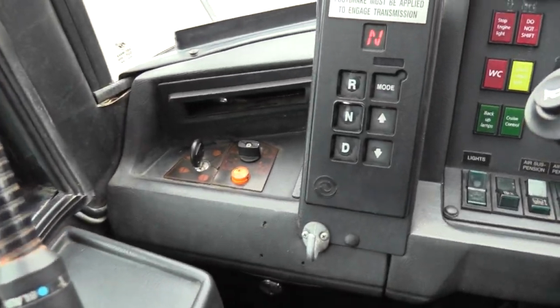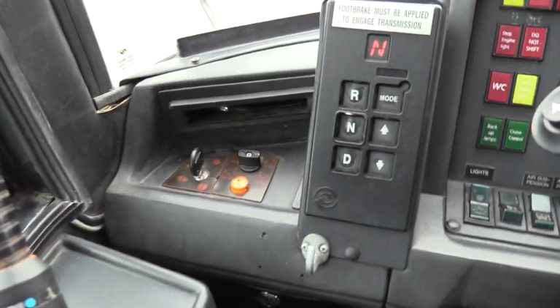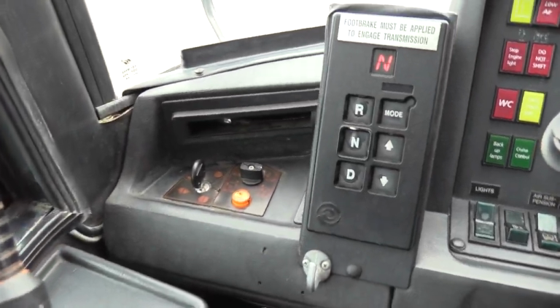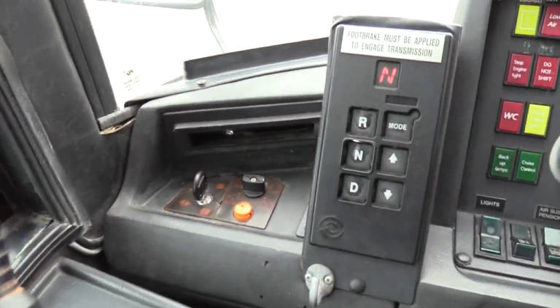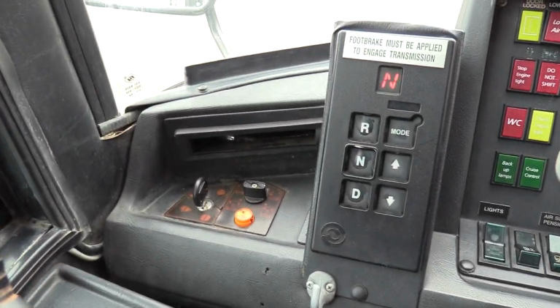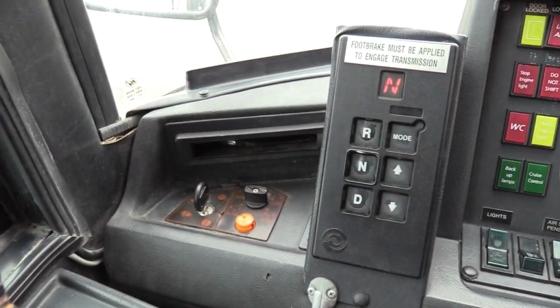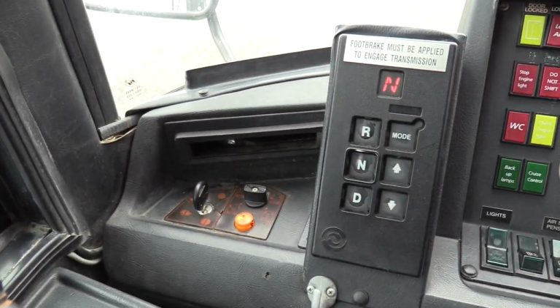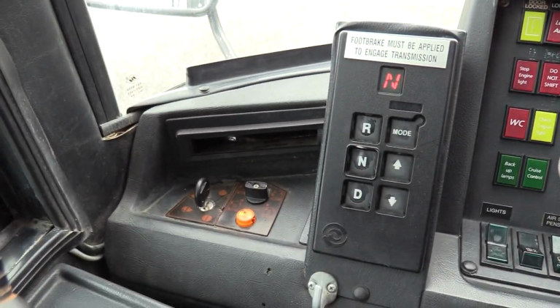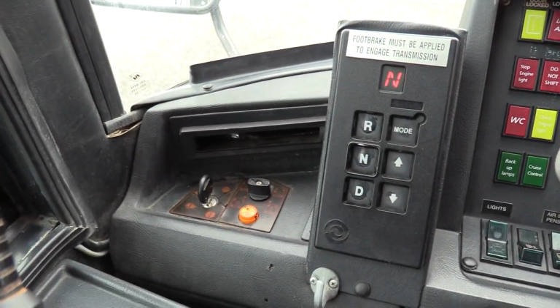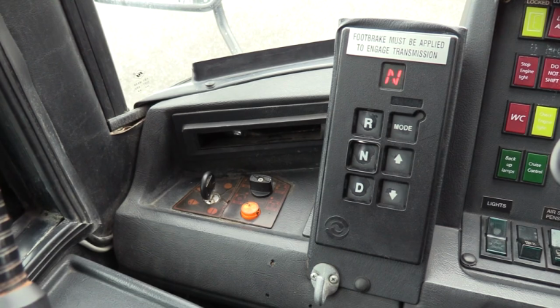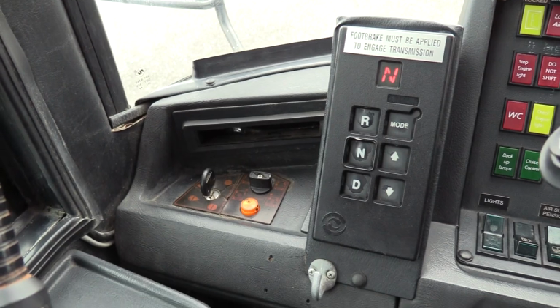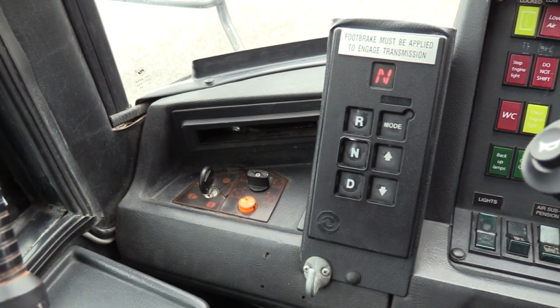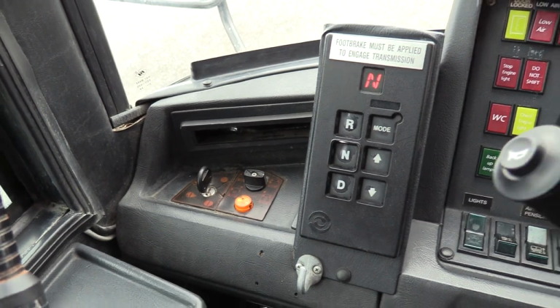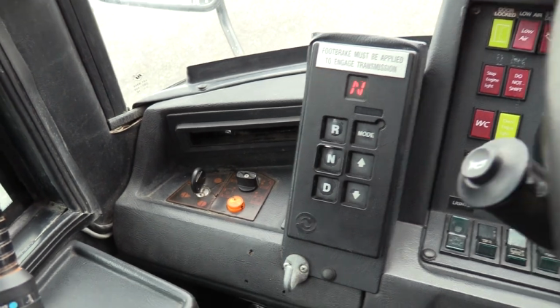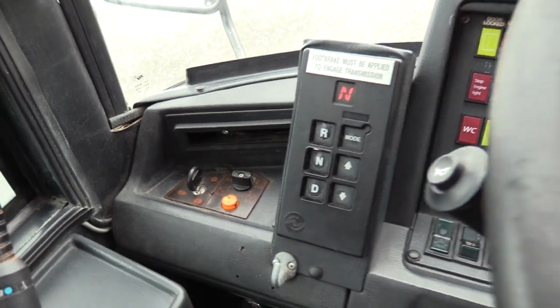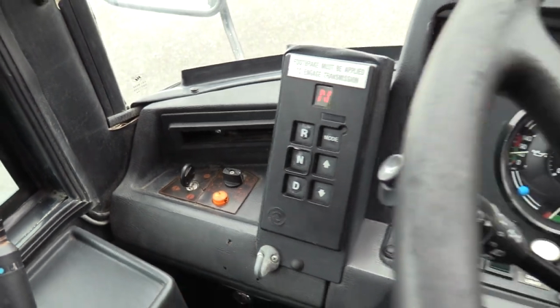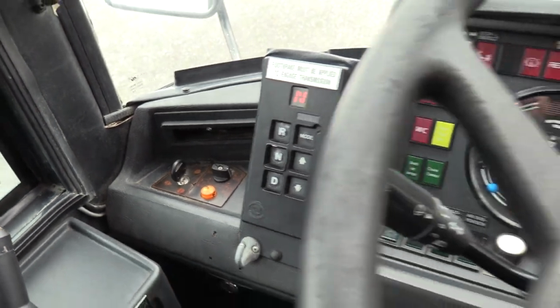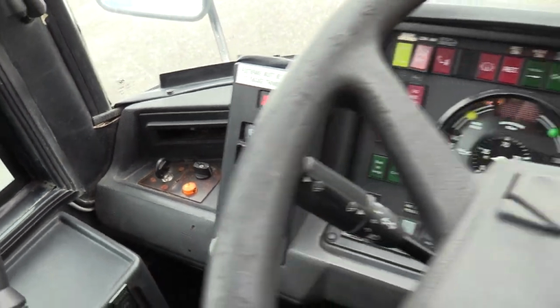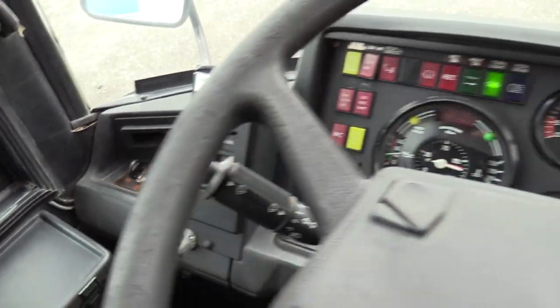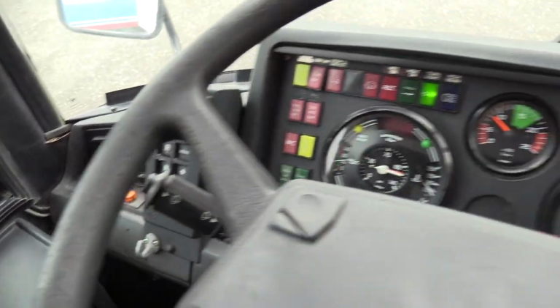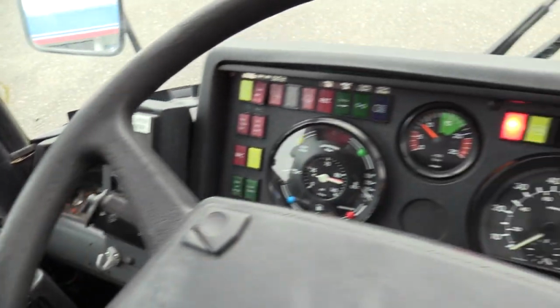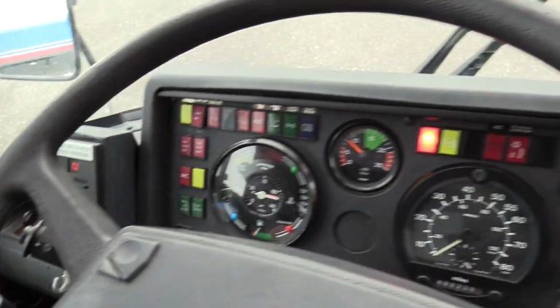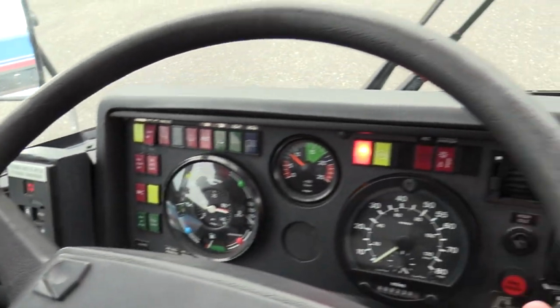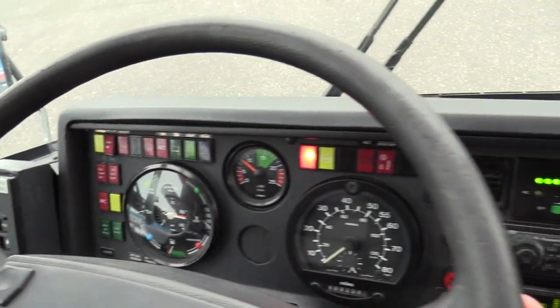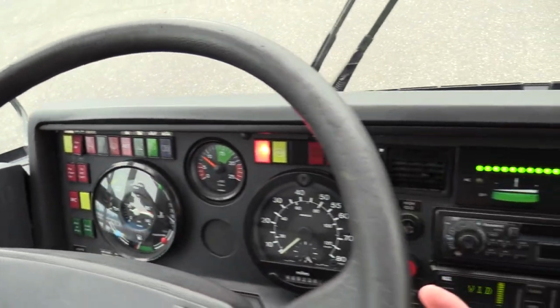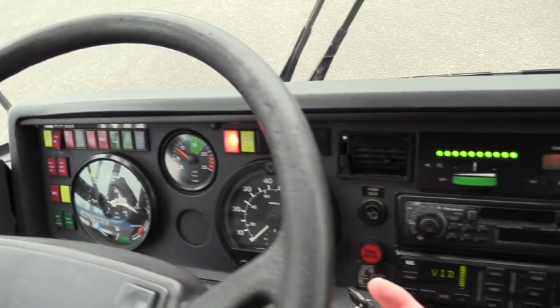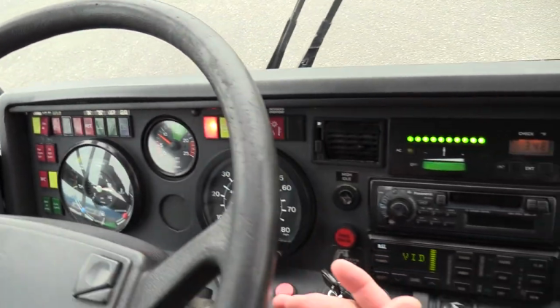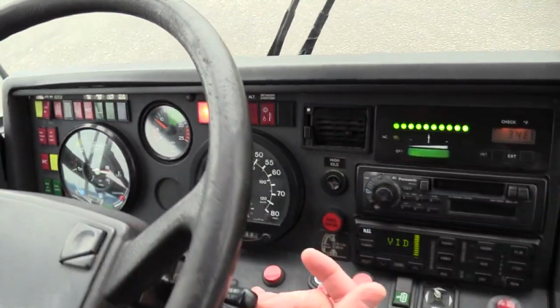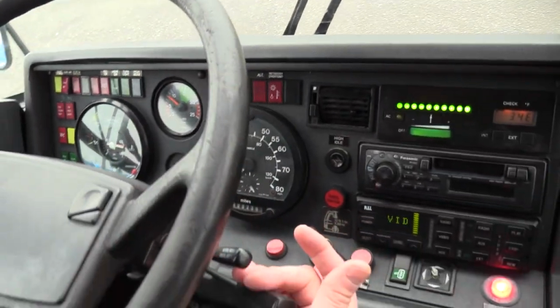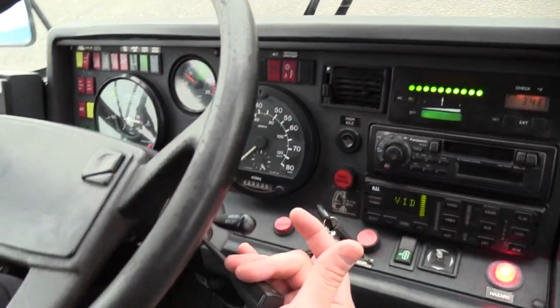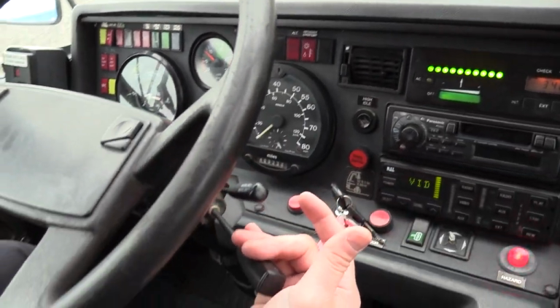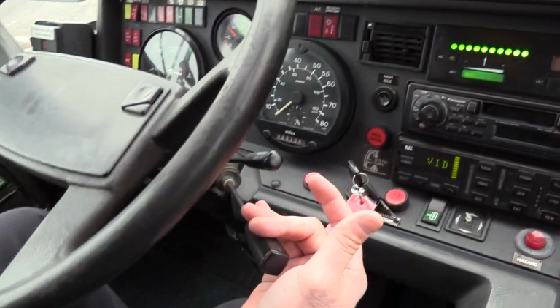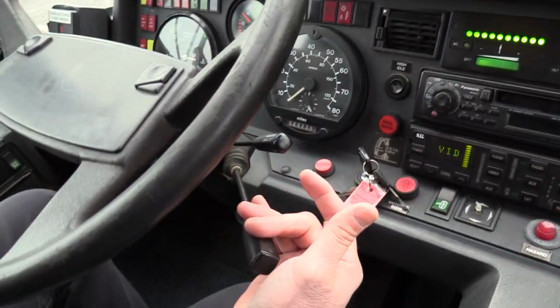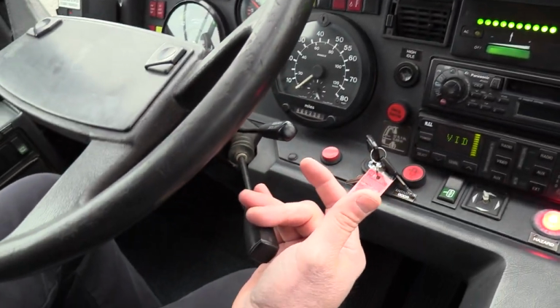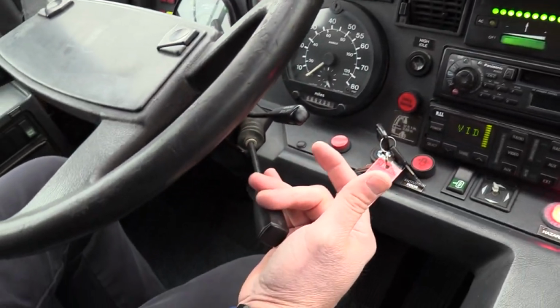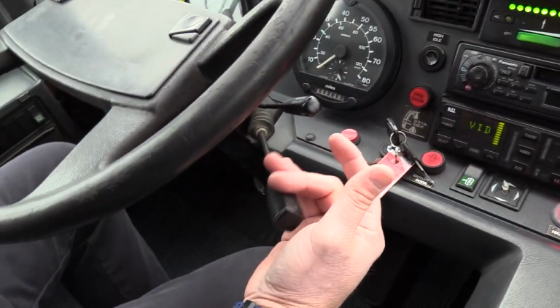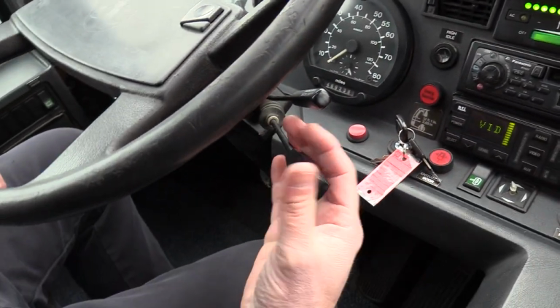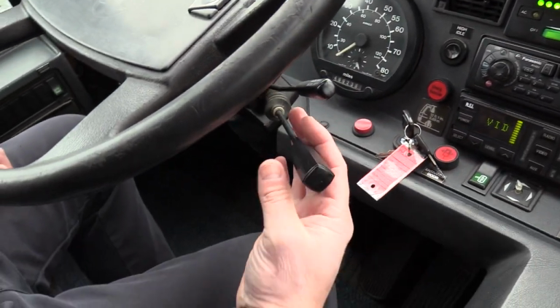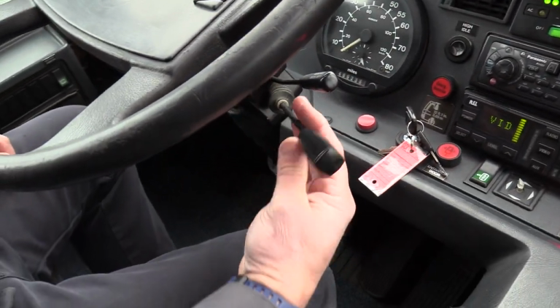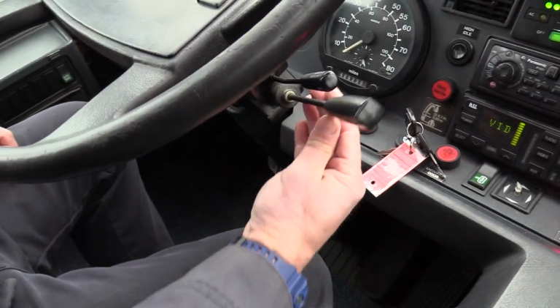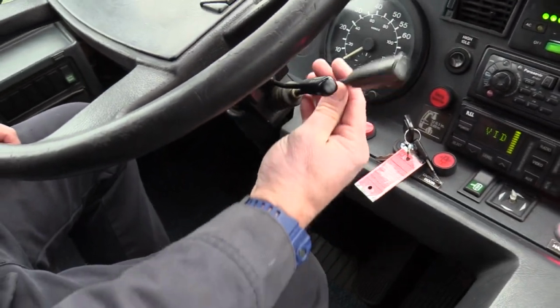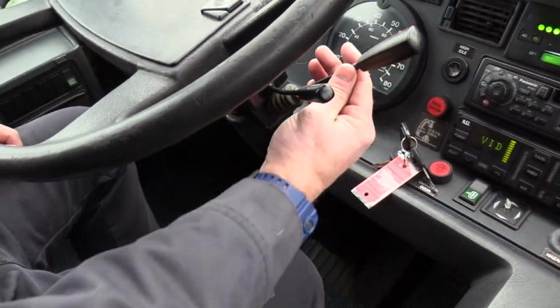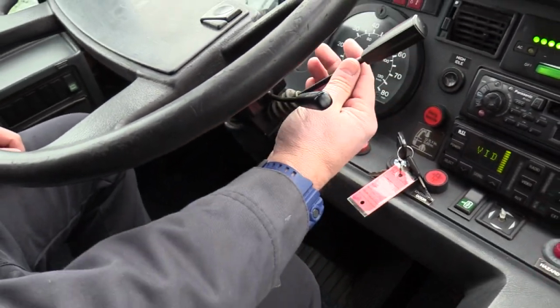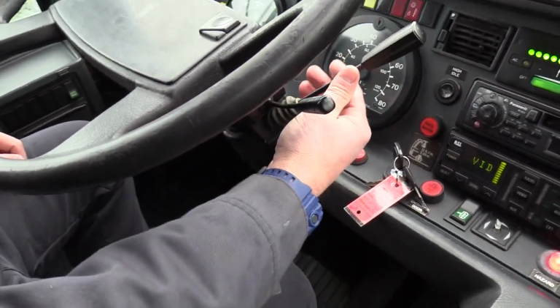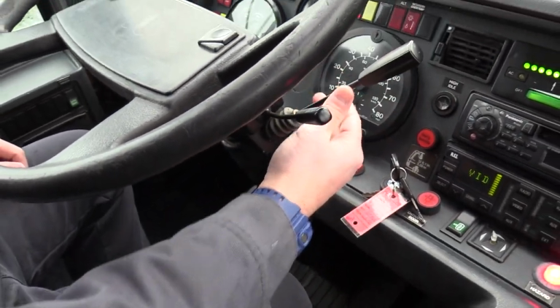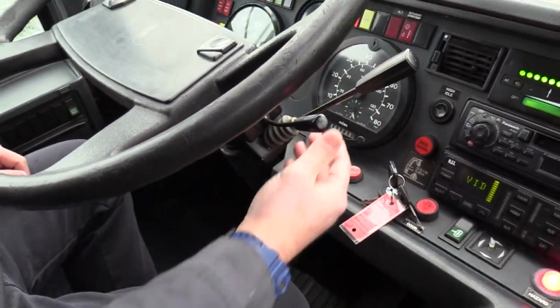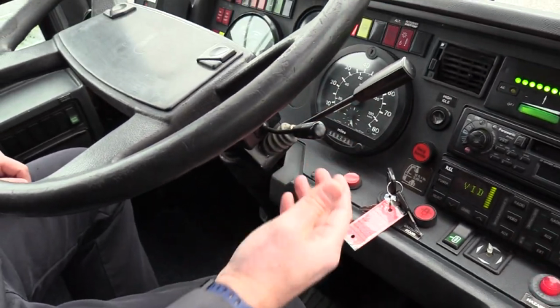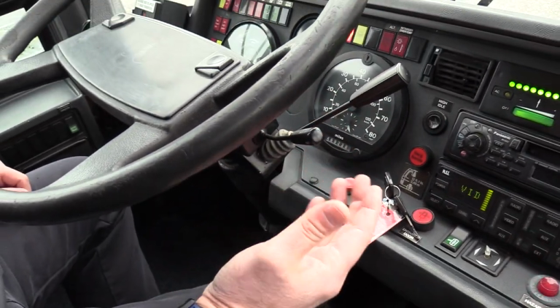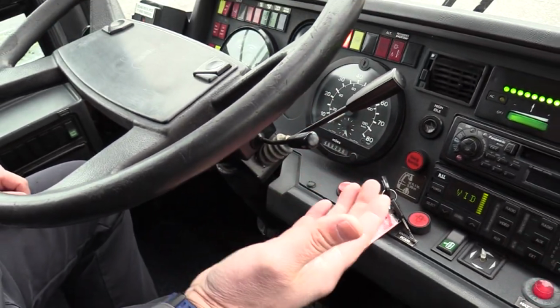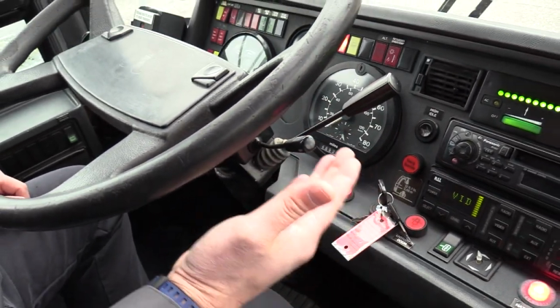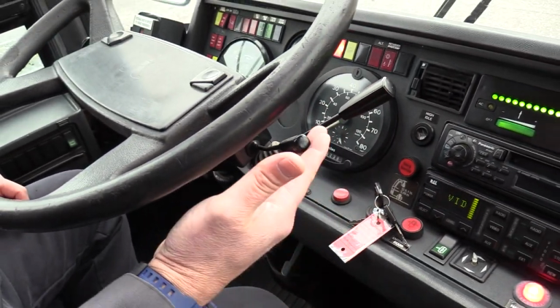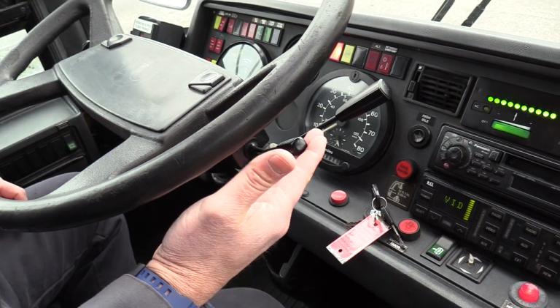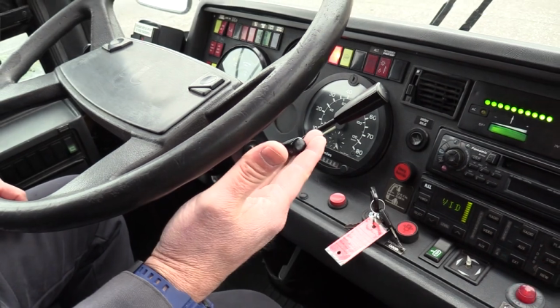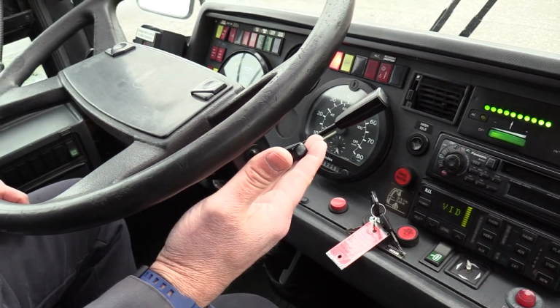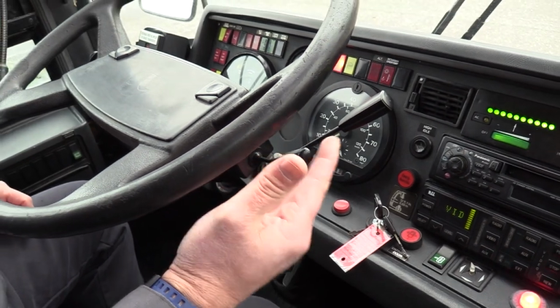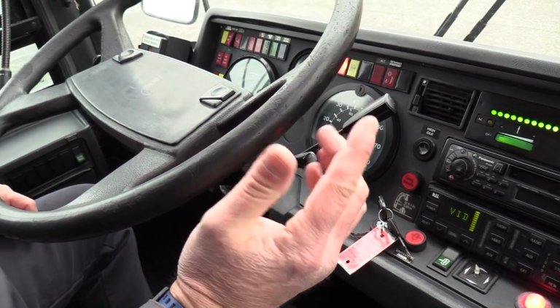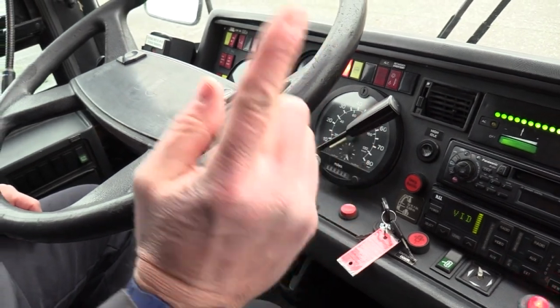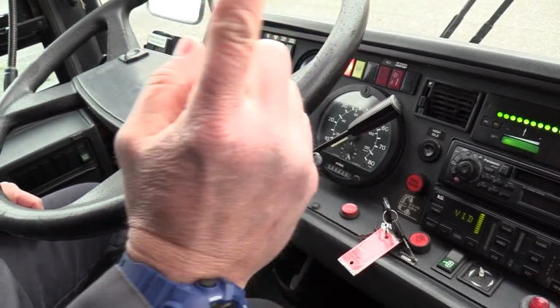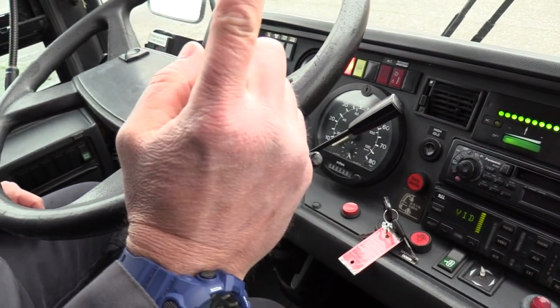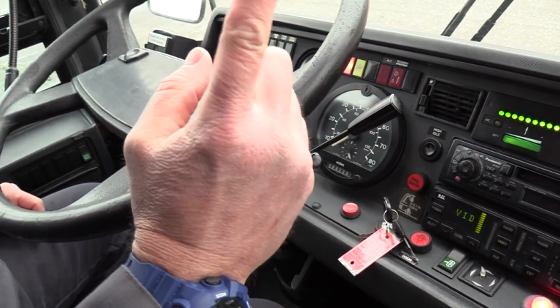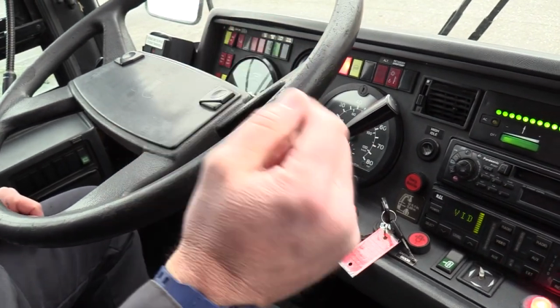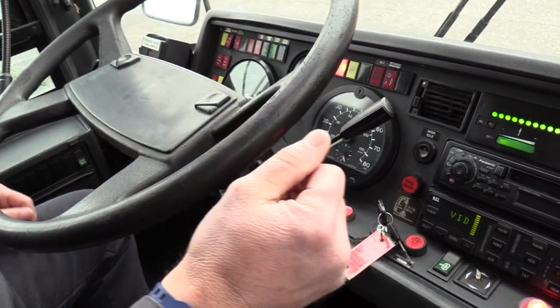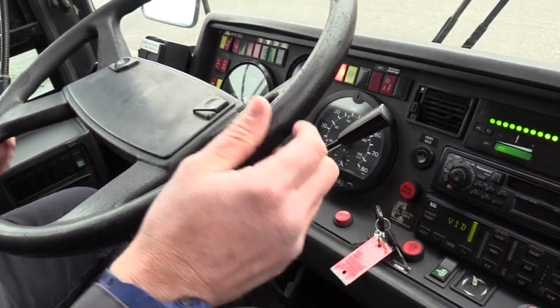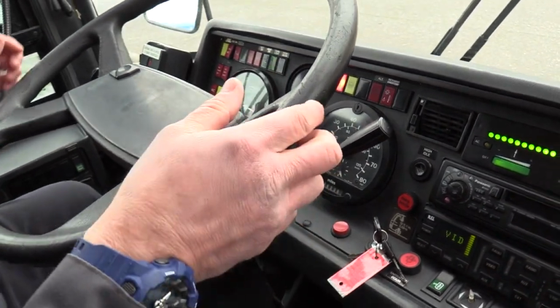Six speed. Here's the retarder over here — multiple settings on the retarder. Cruise control works.